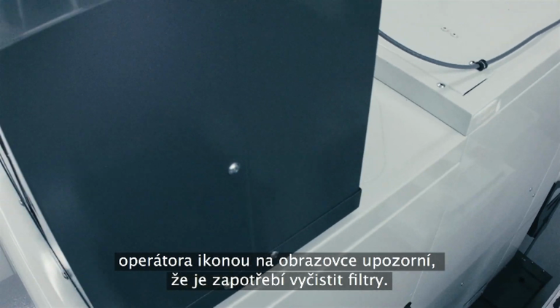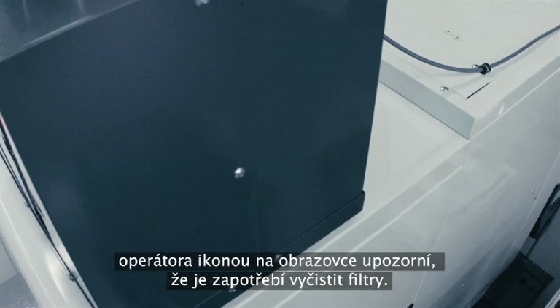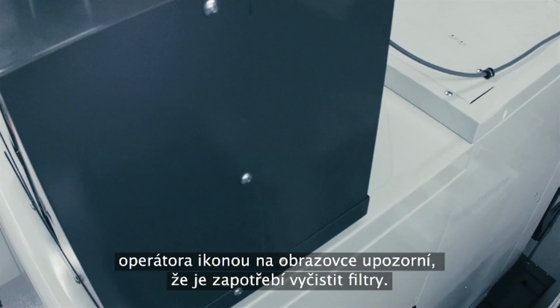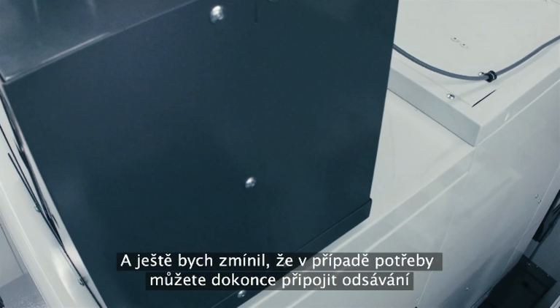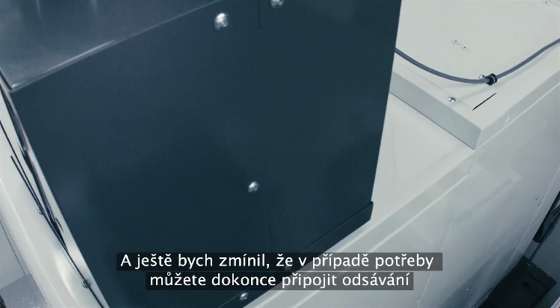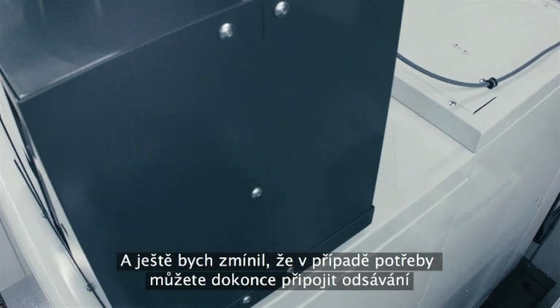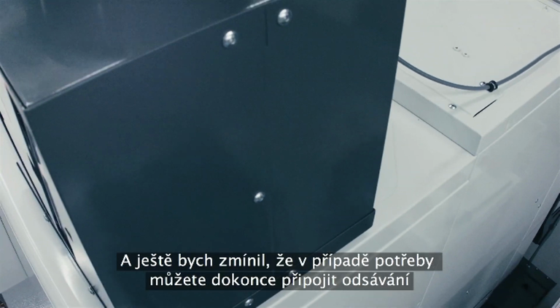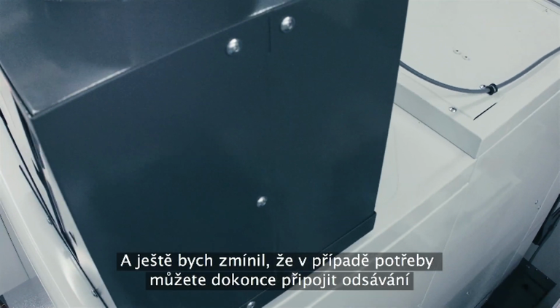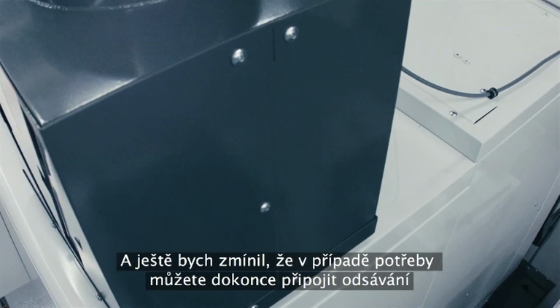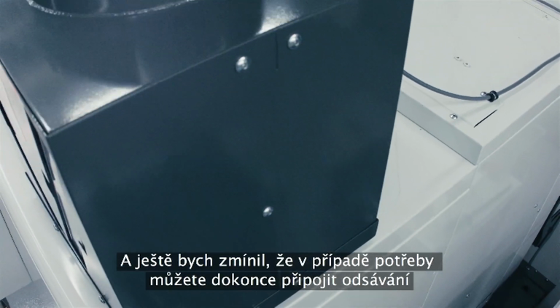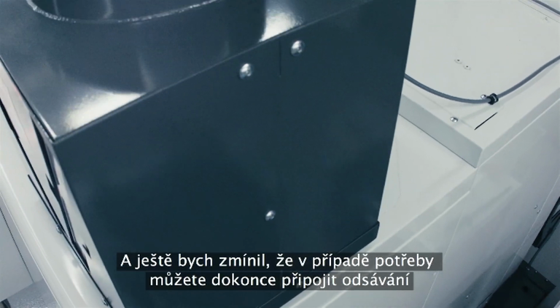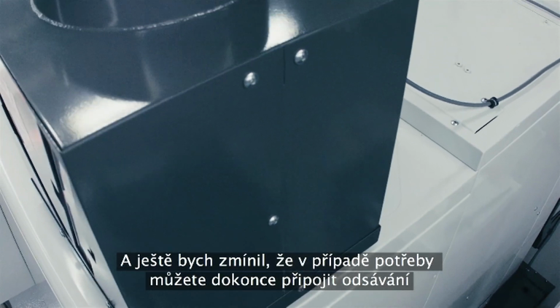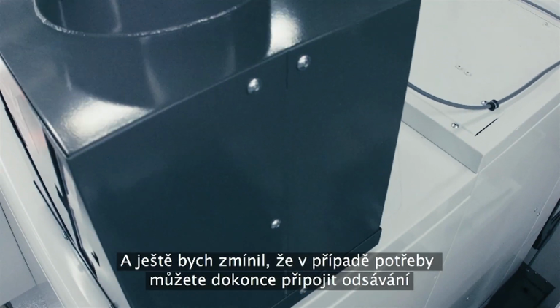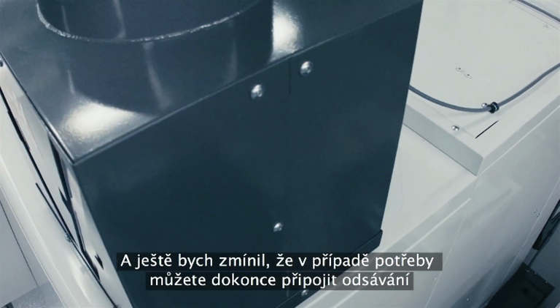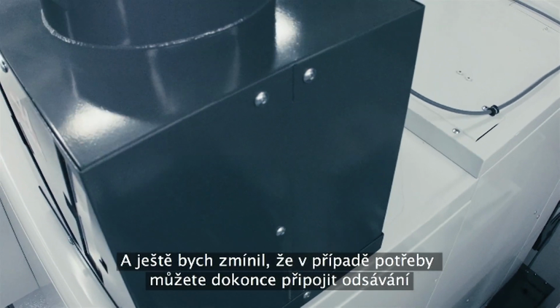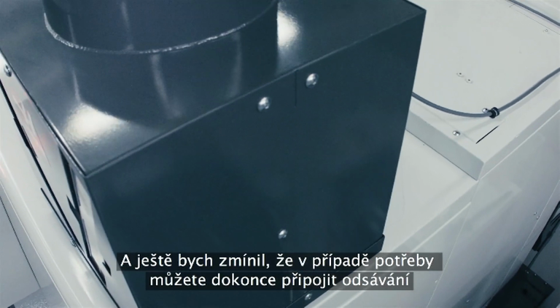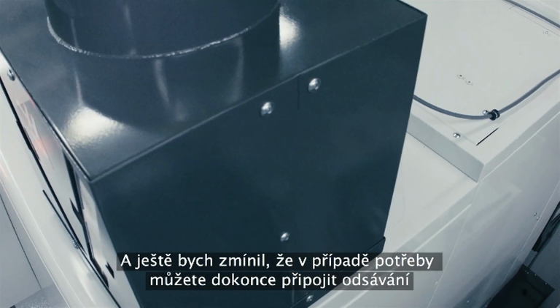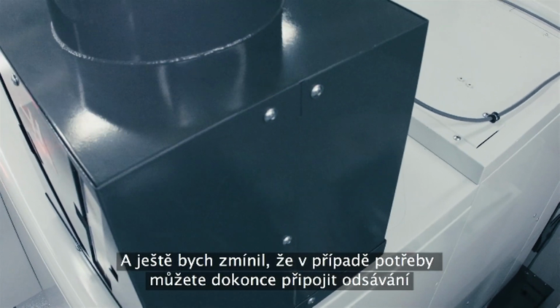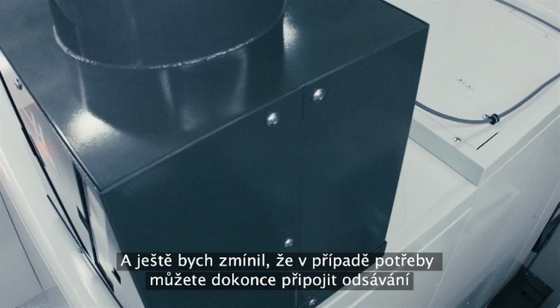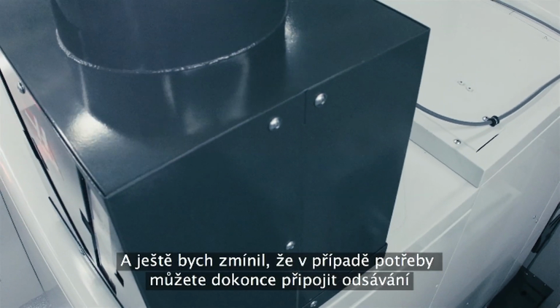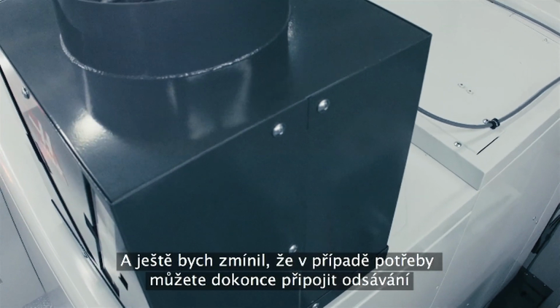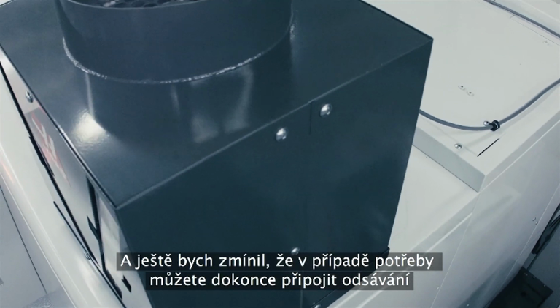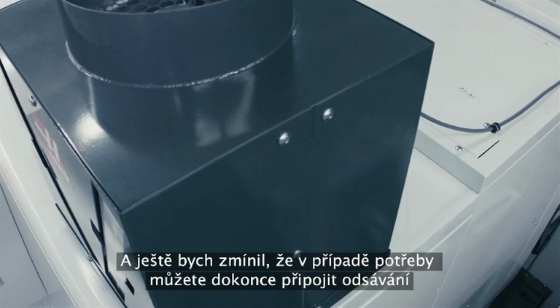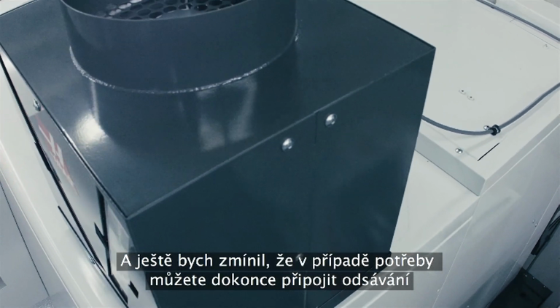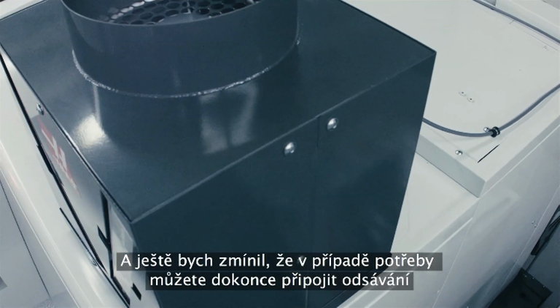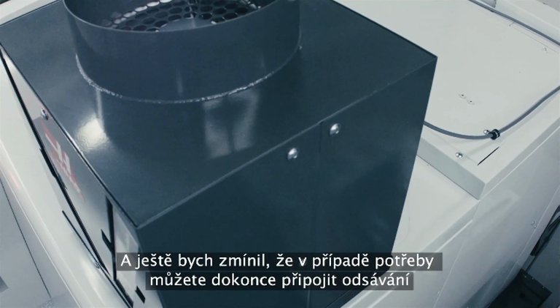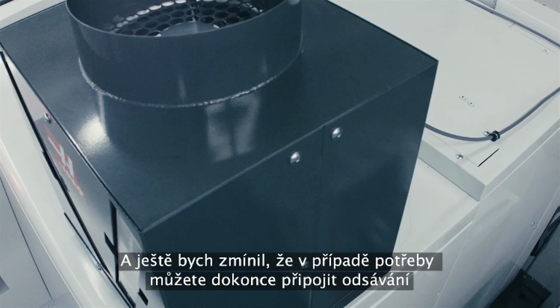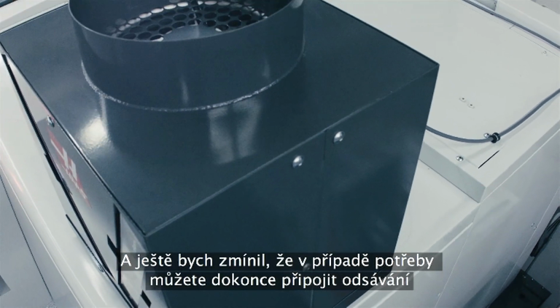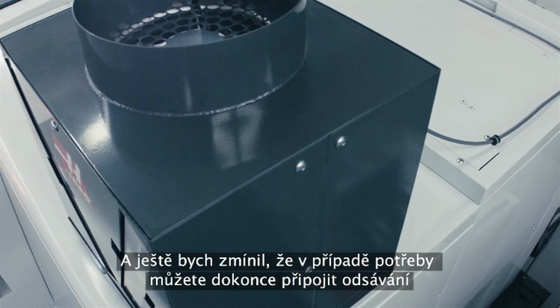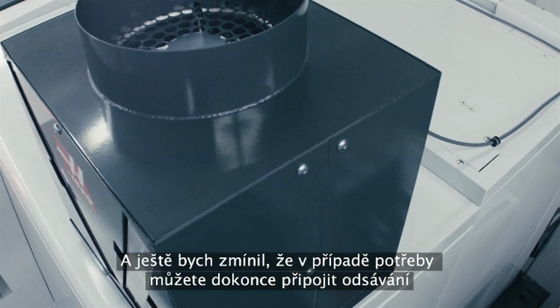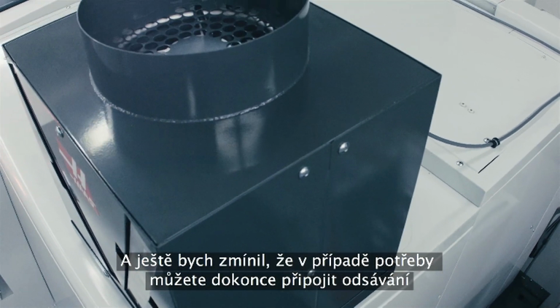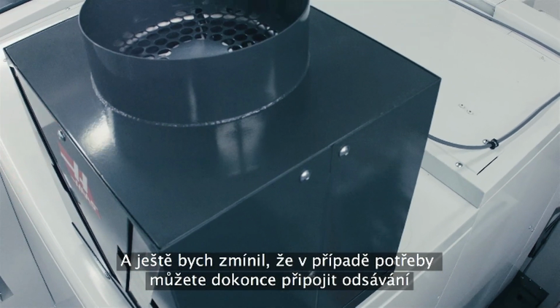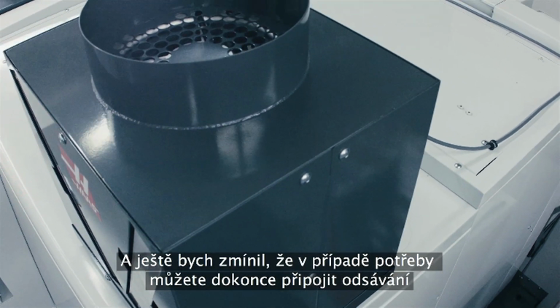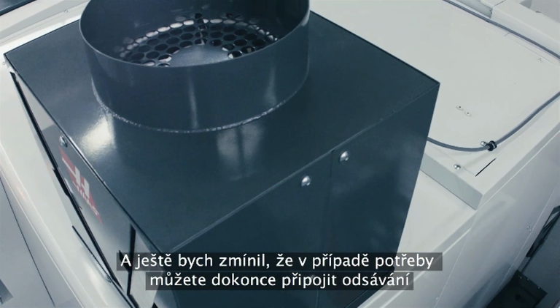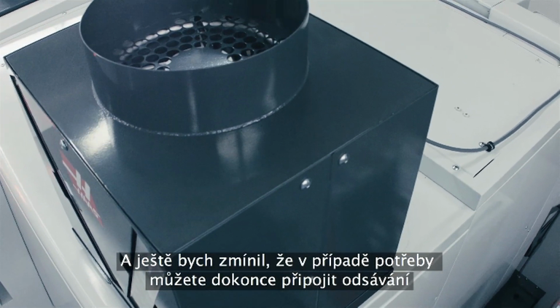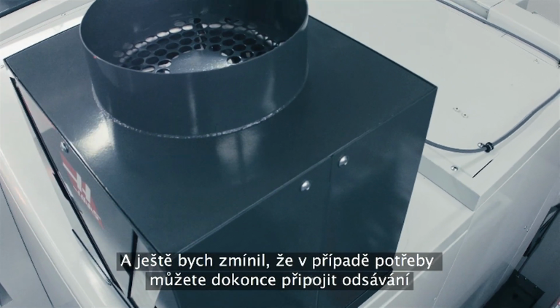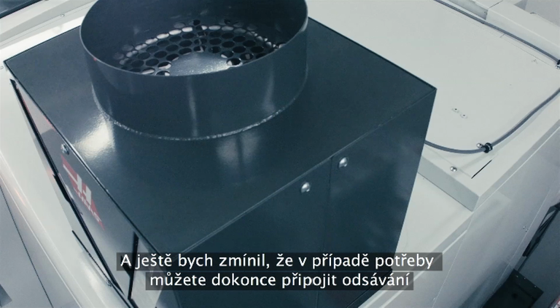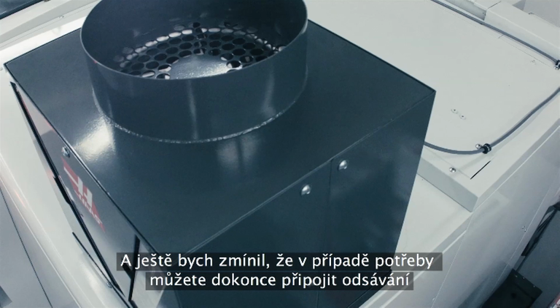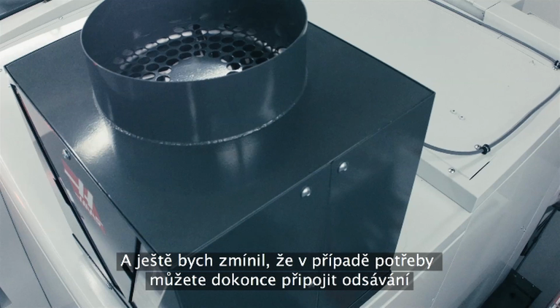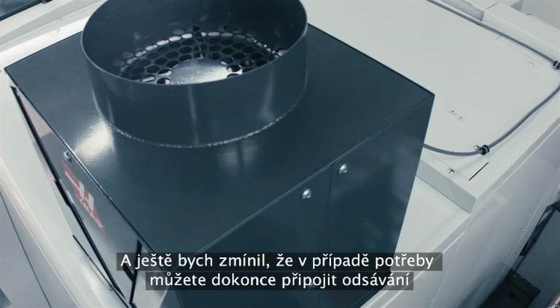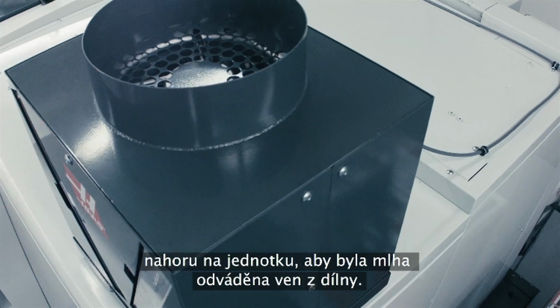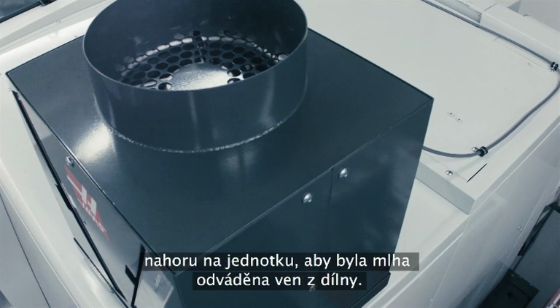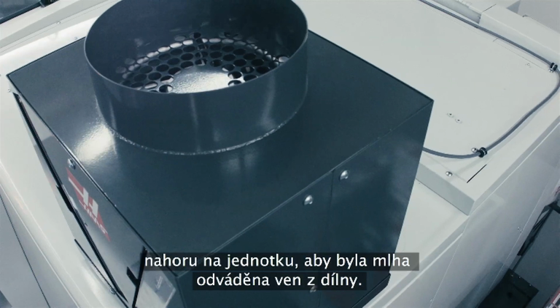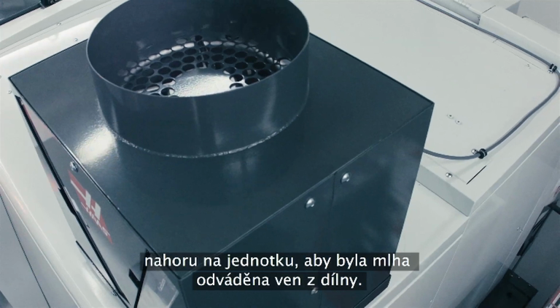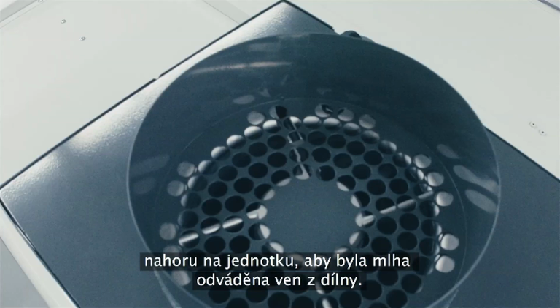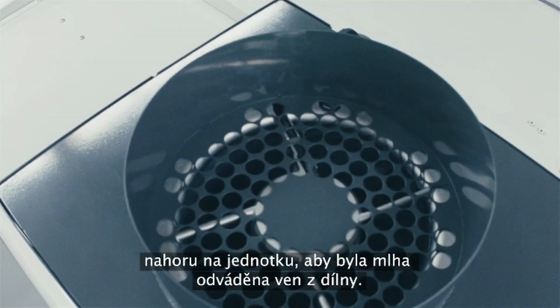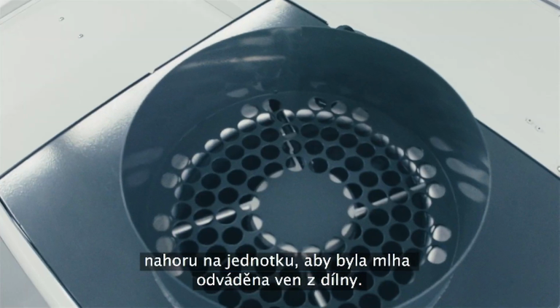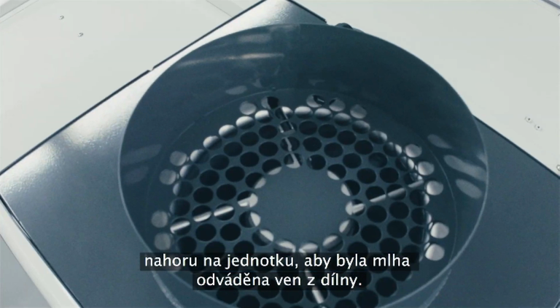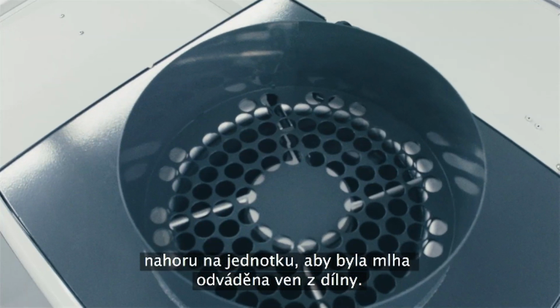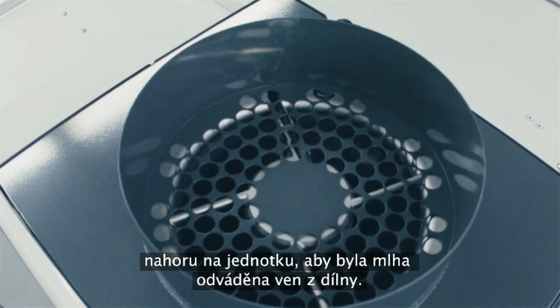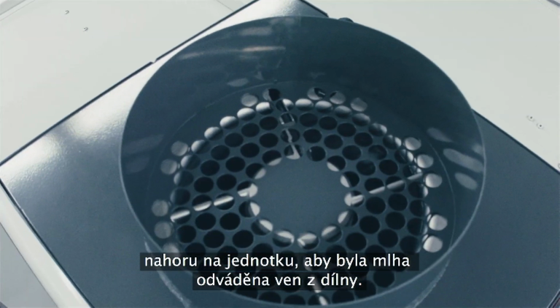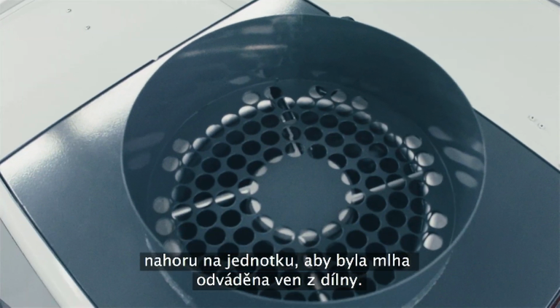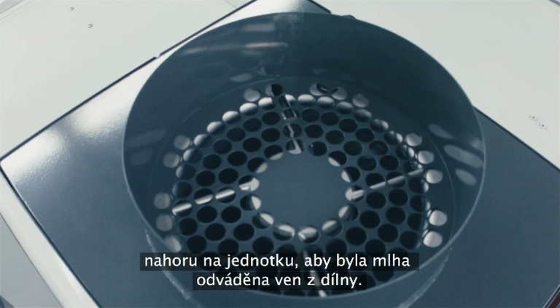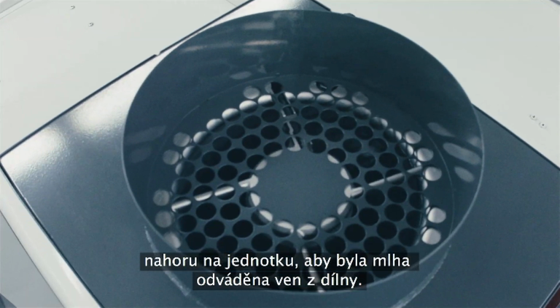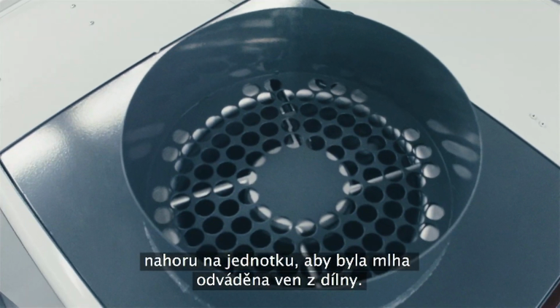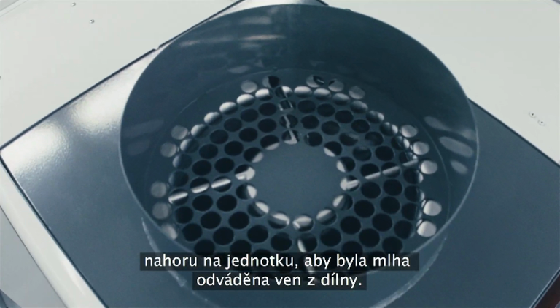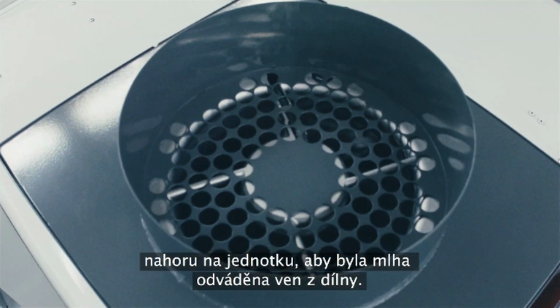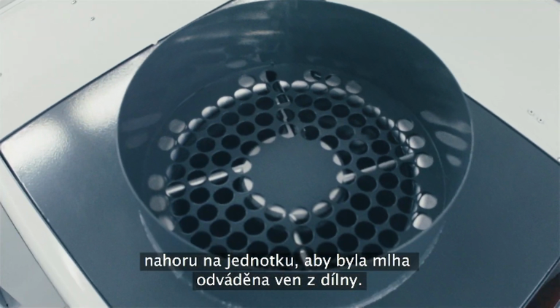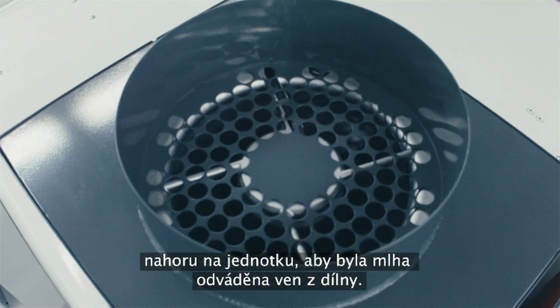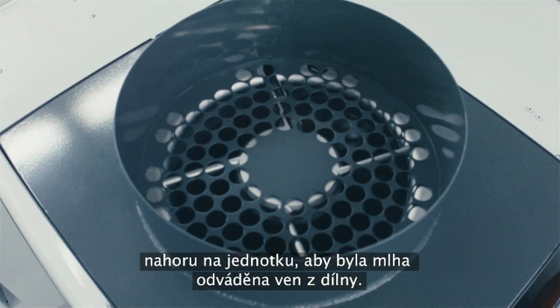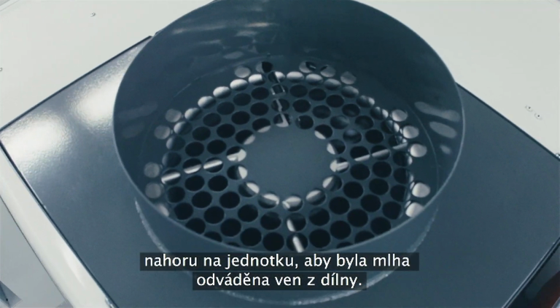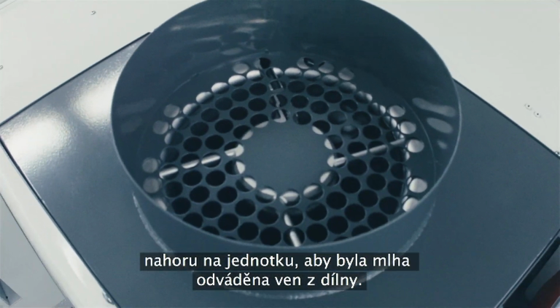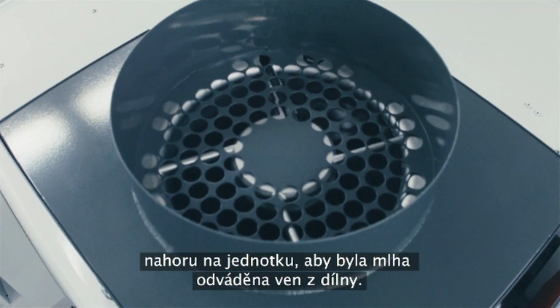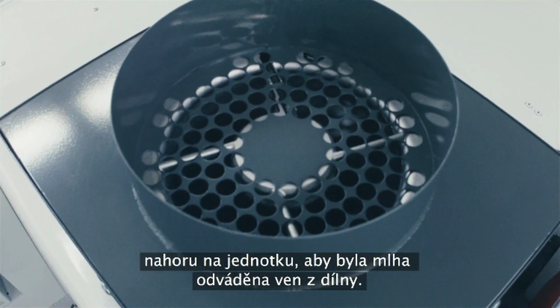Oh, and by the way, it's worth mentioning — if you want, you can even connect ducting to the top of the unit and vent it to the outside of your shop.